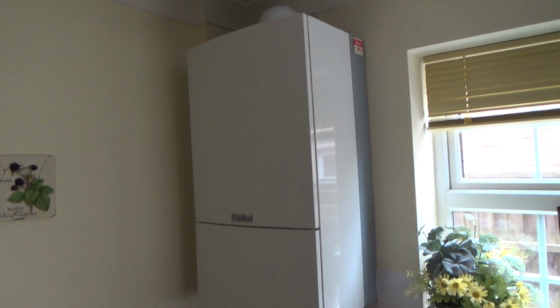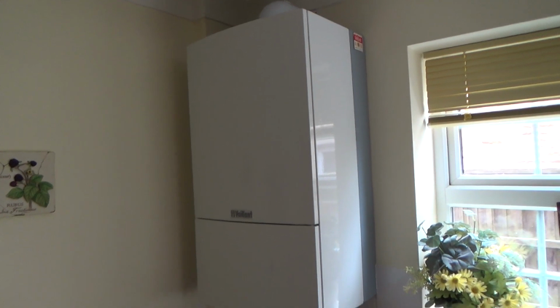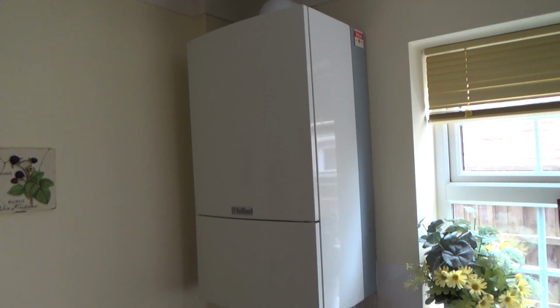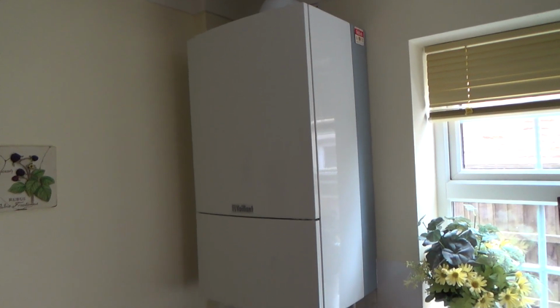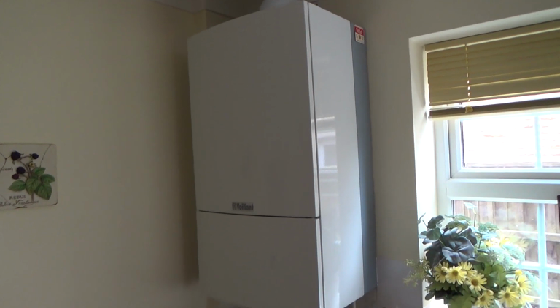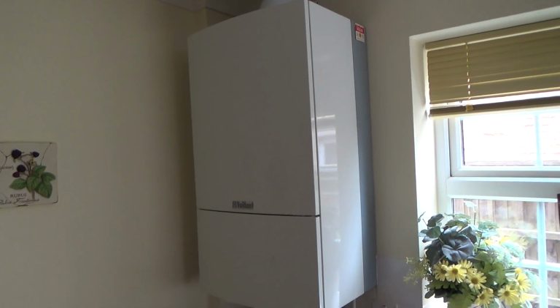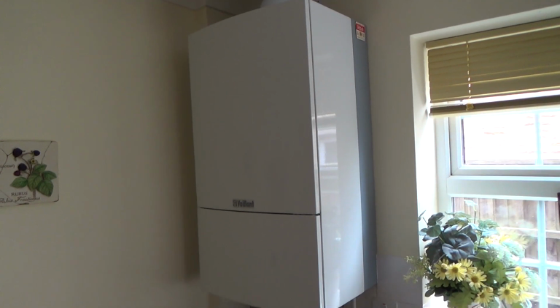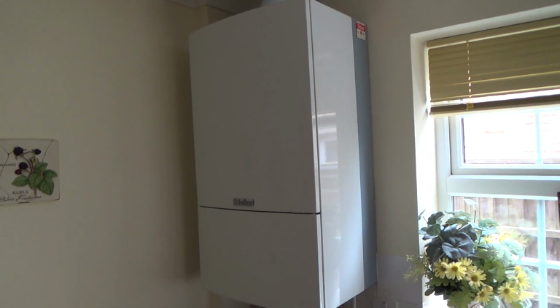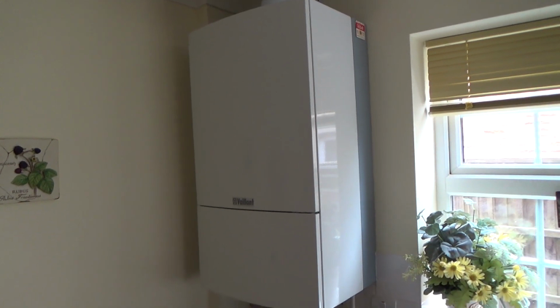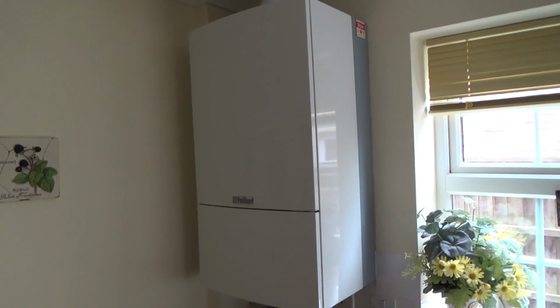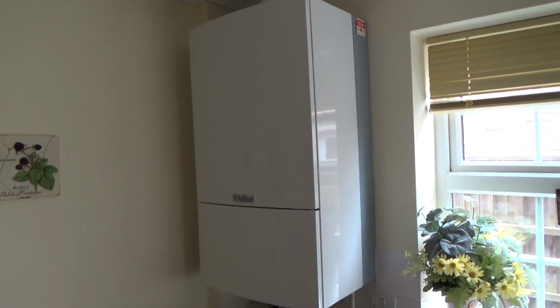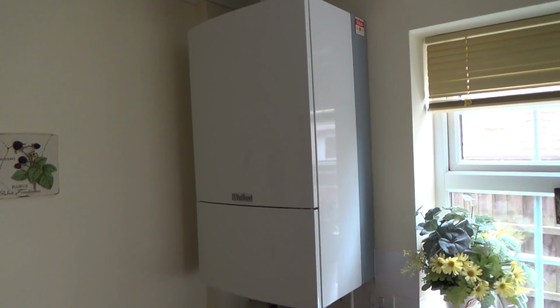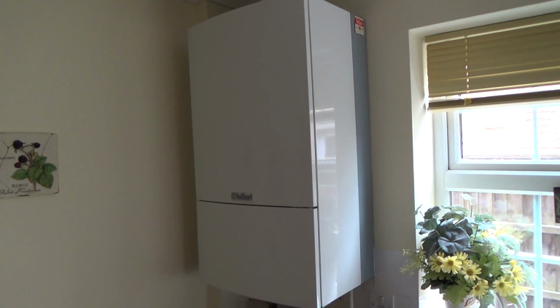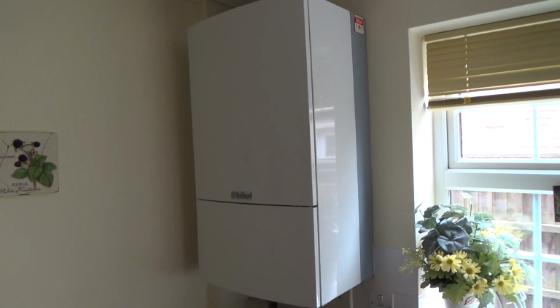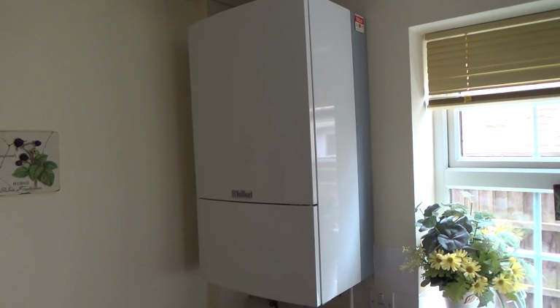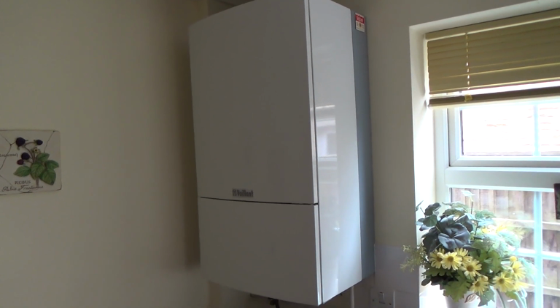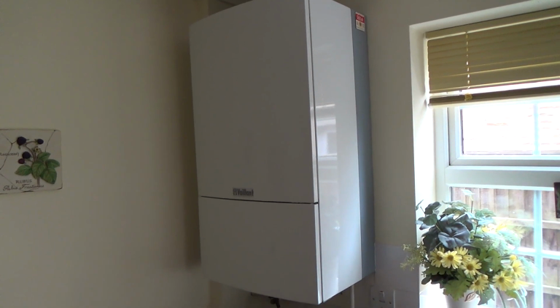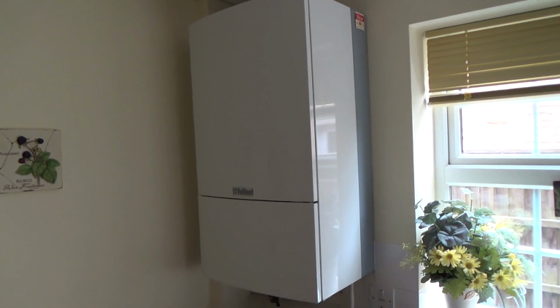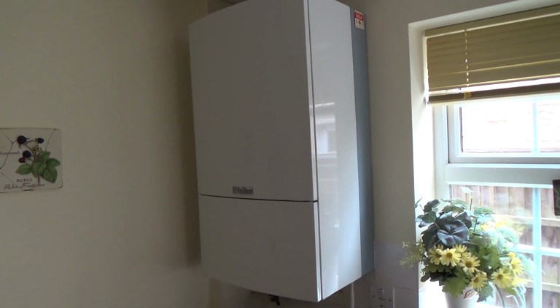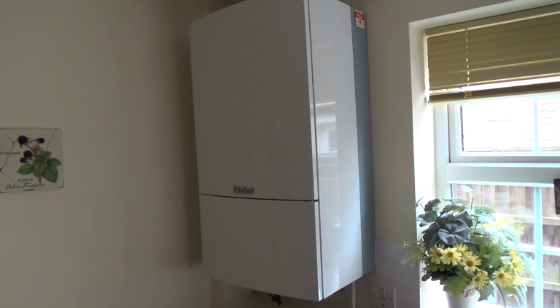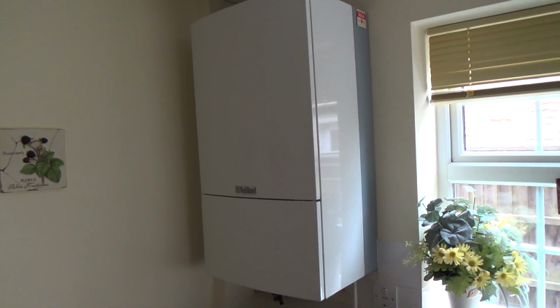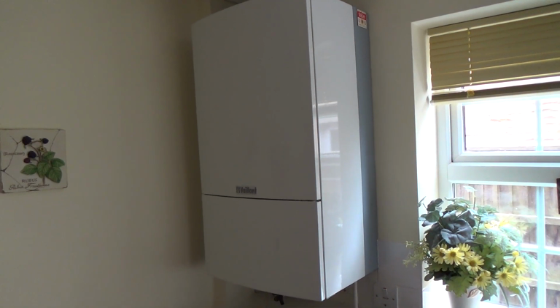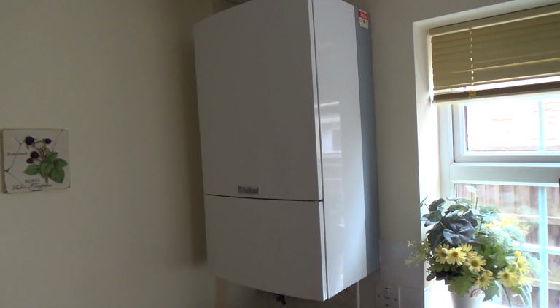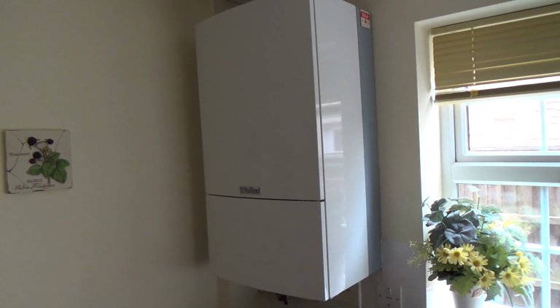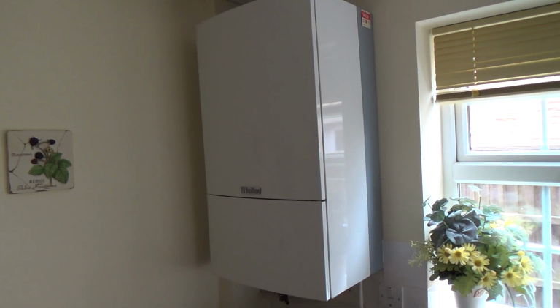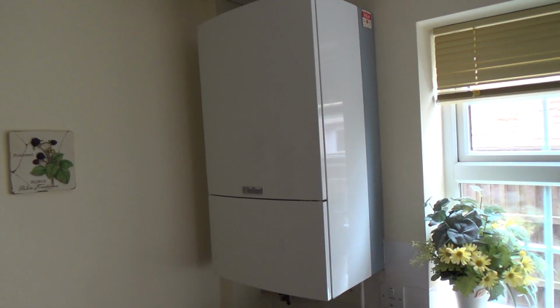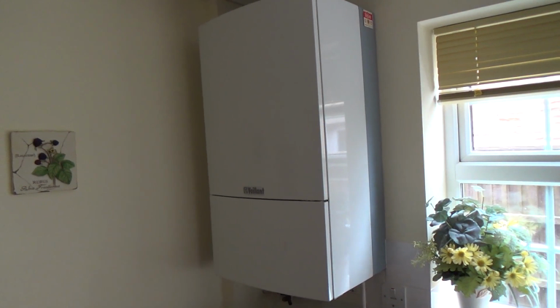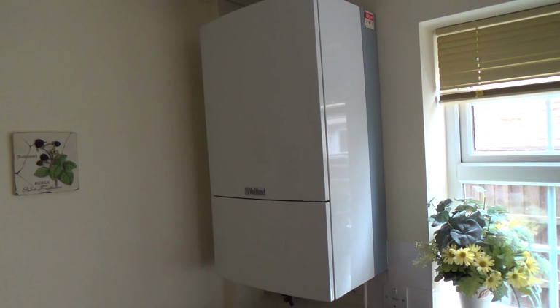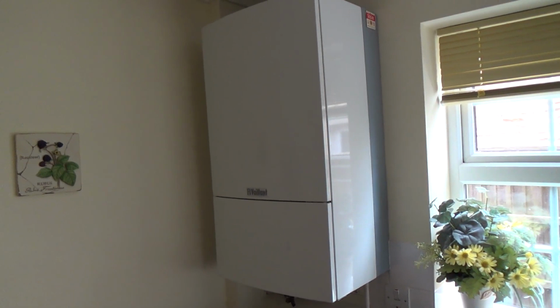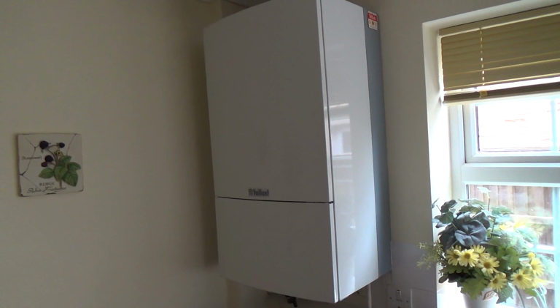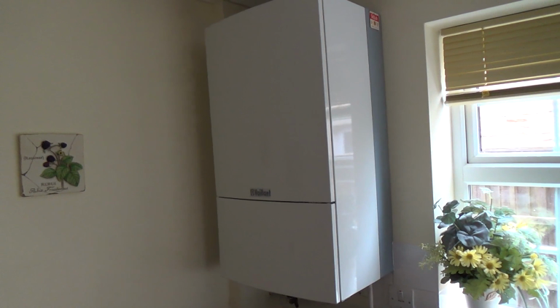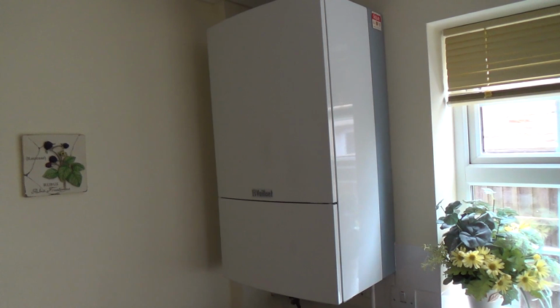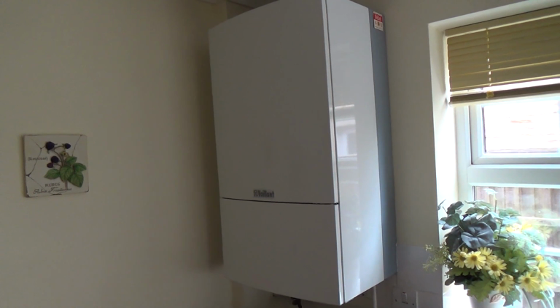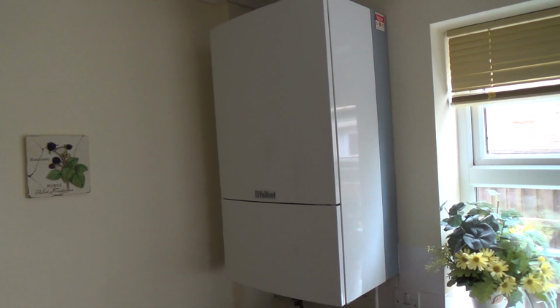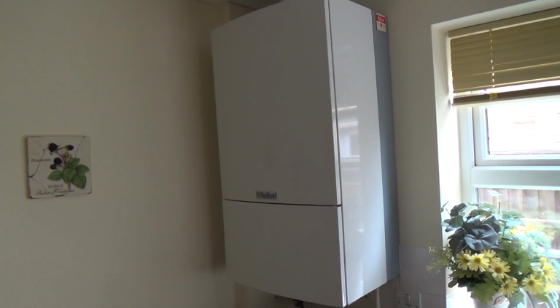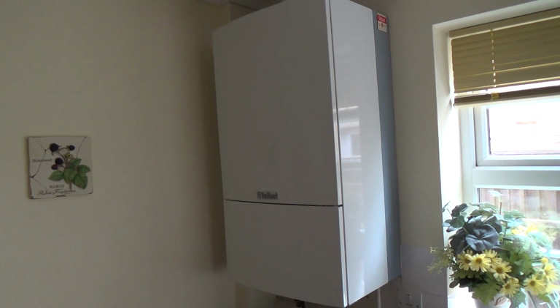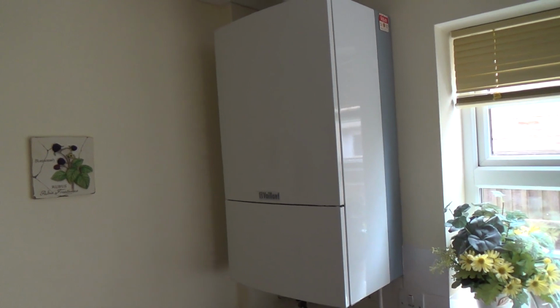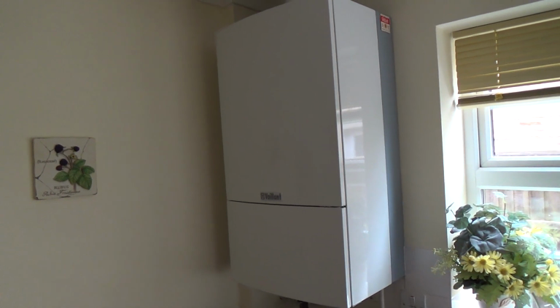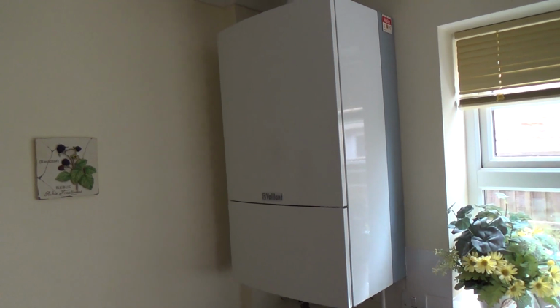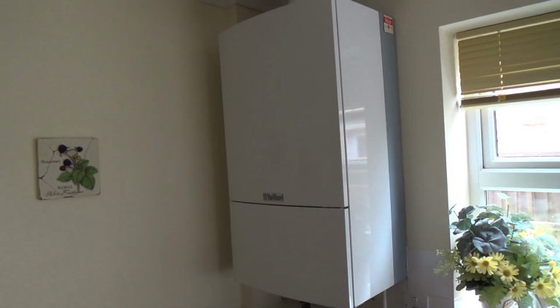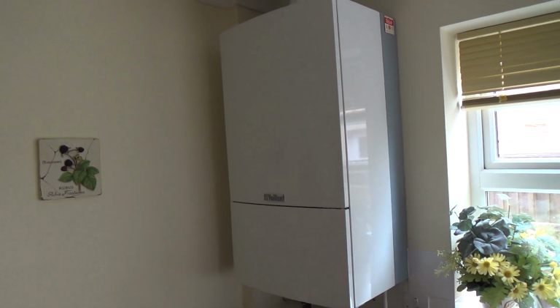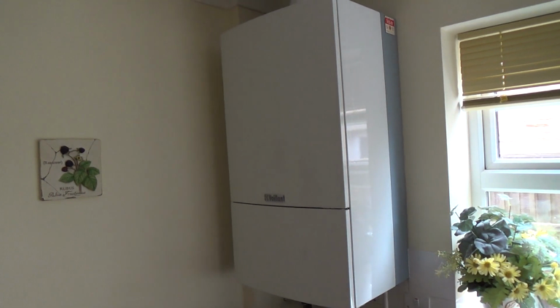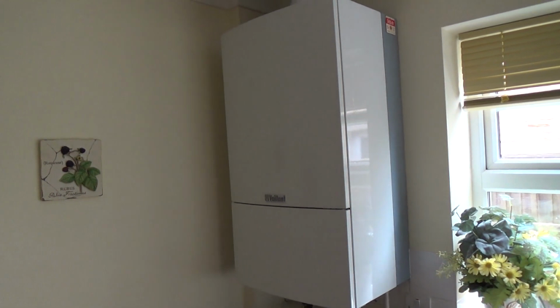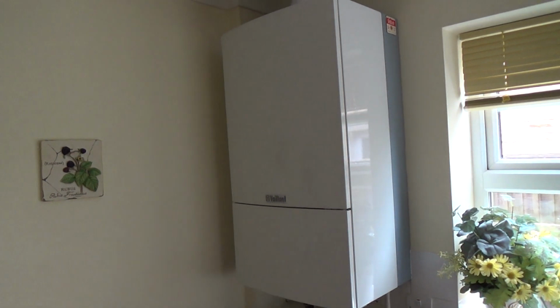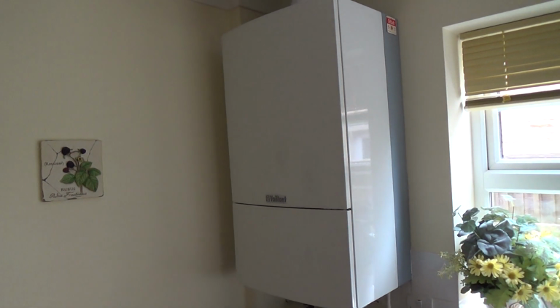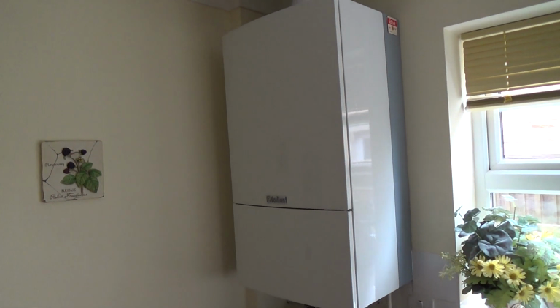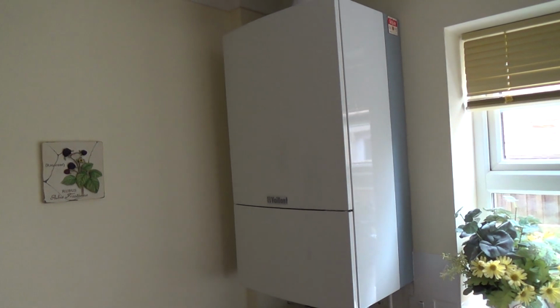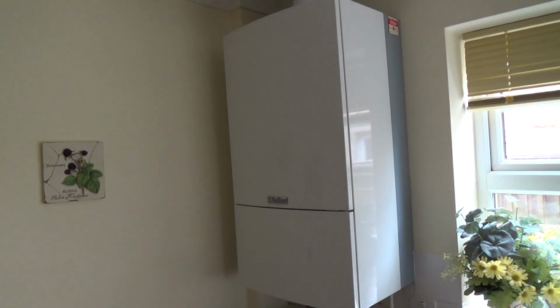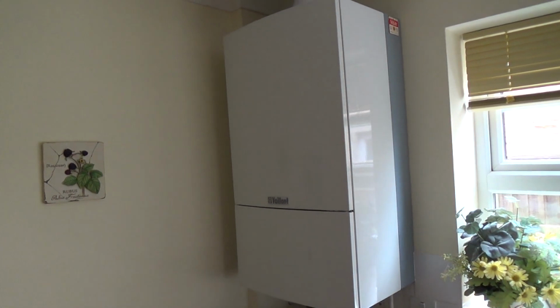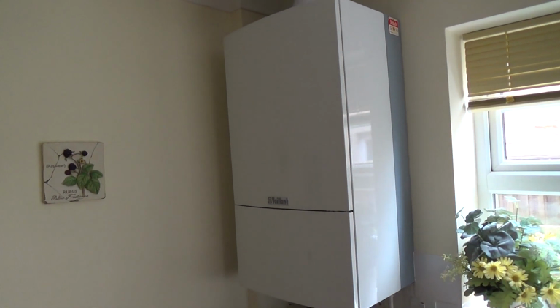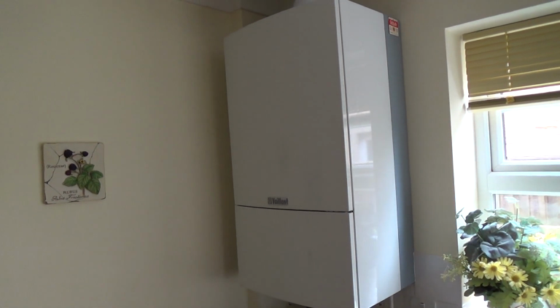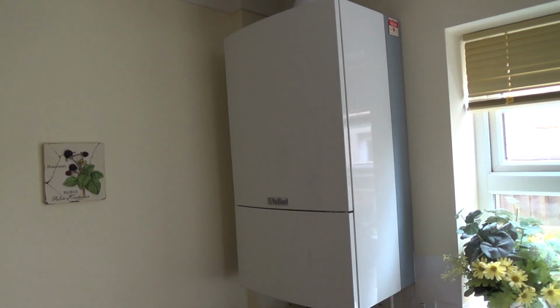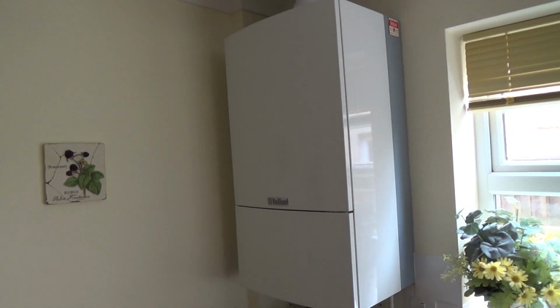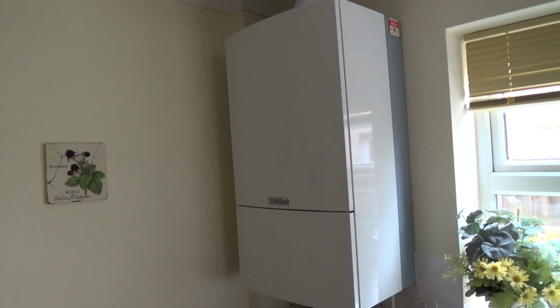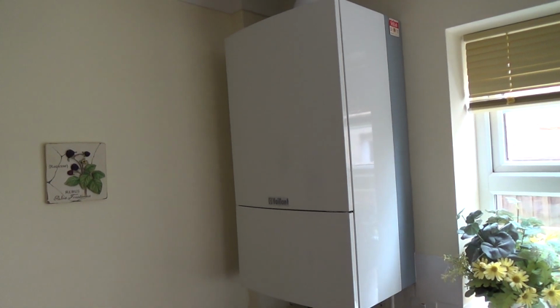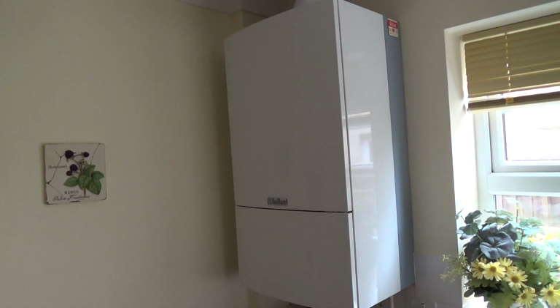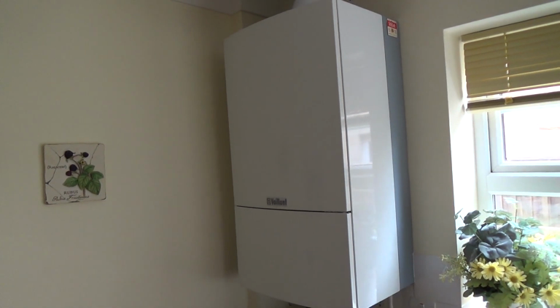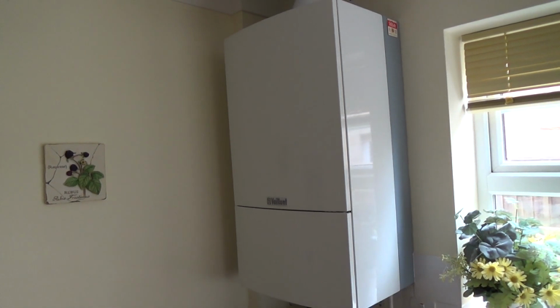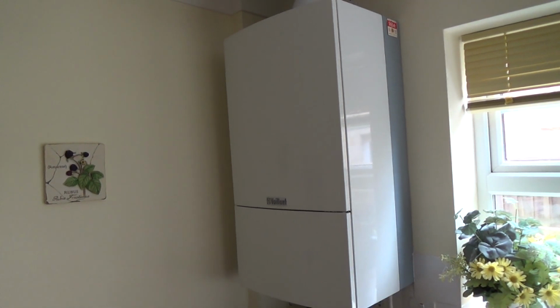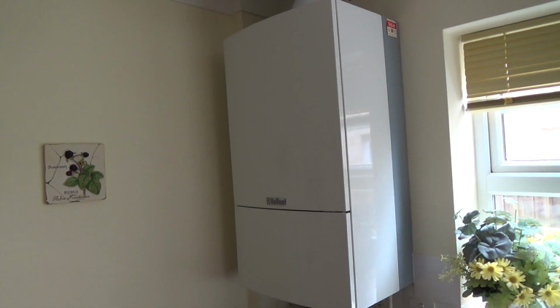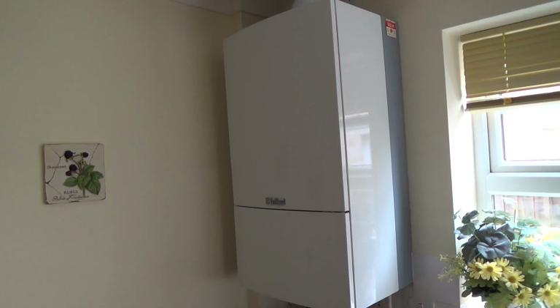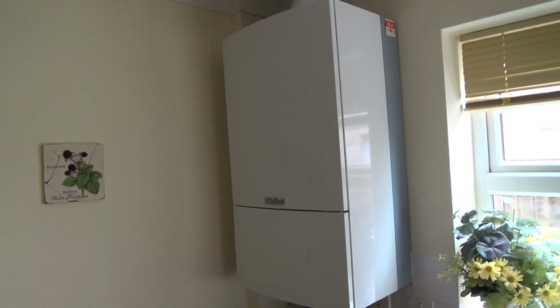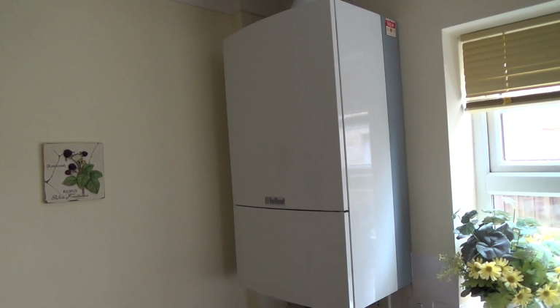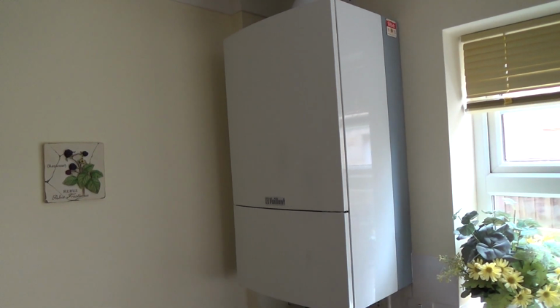Welcome to another video. Did you know carbon monoxide detectors have an expiry date?